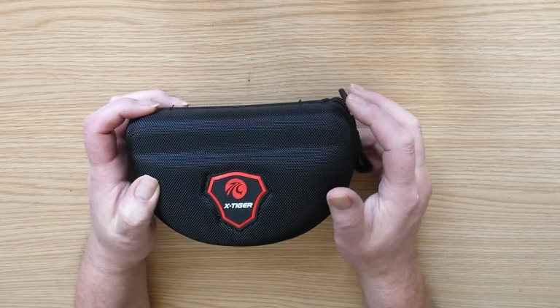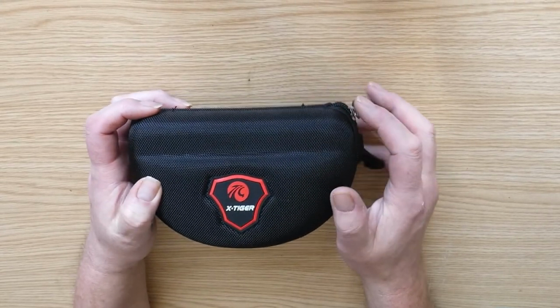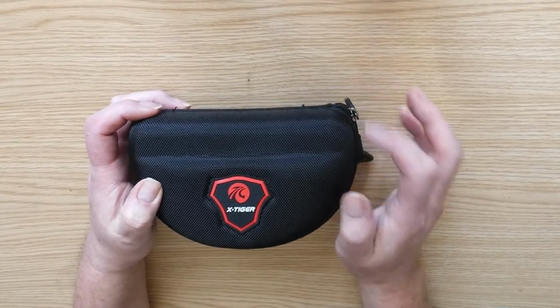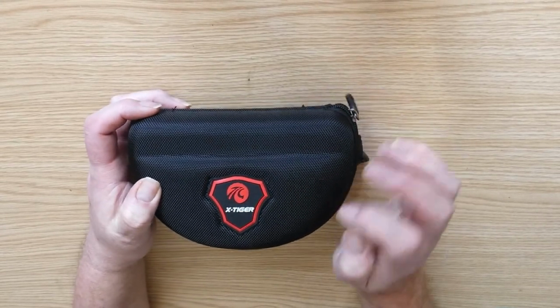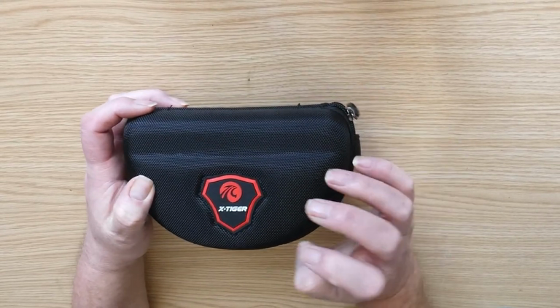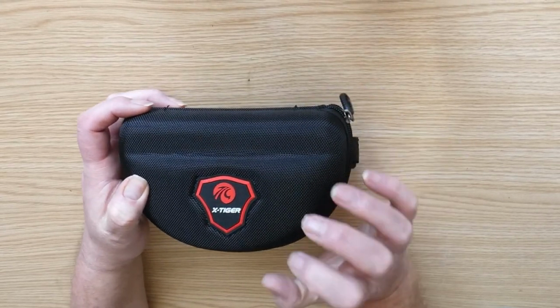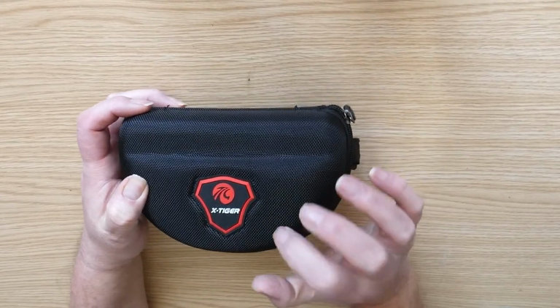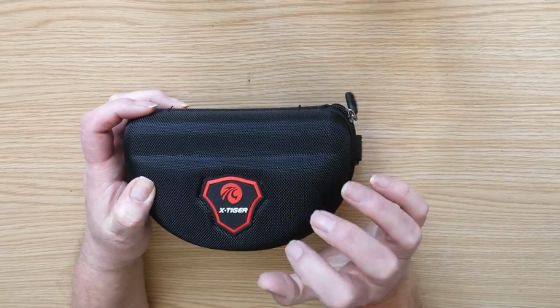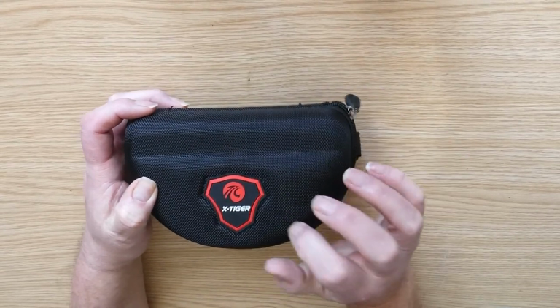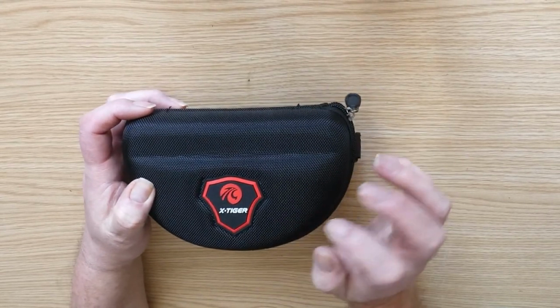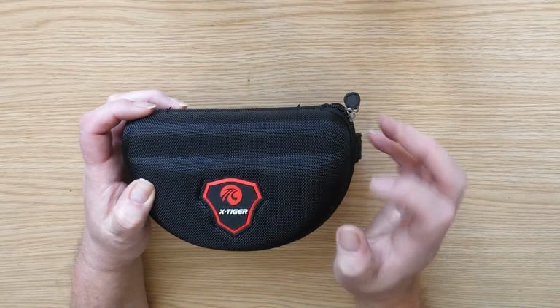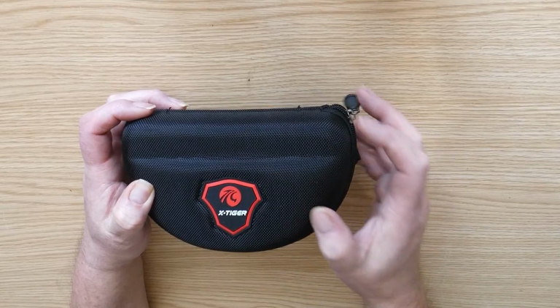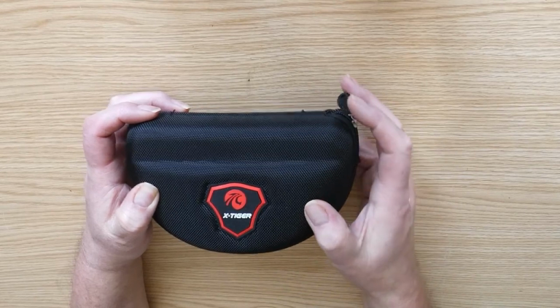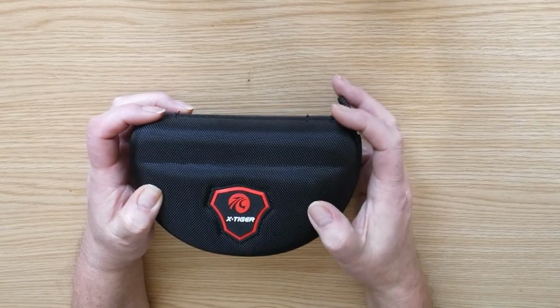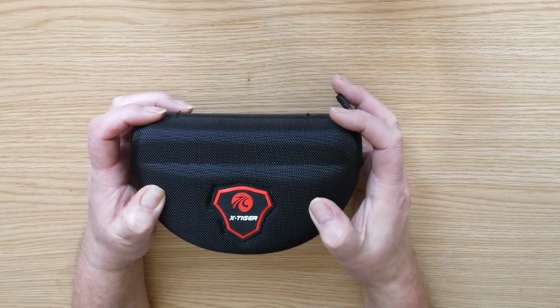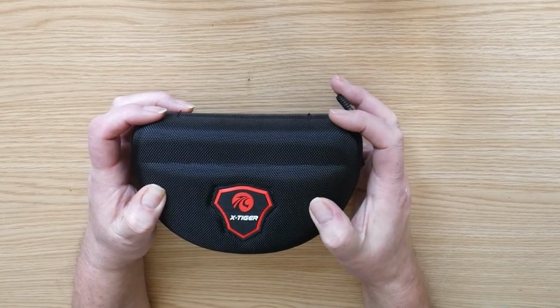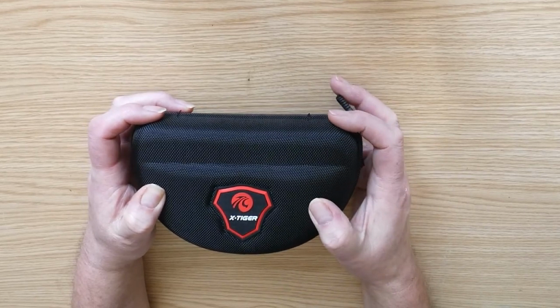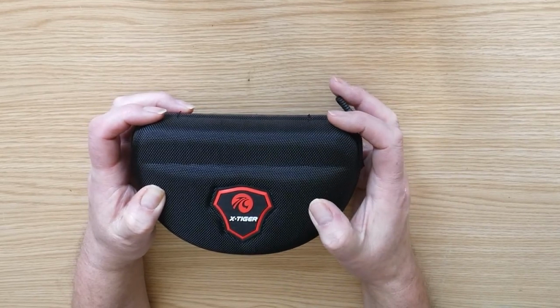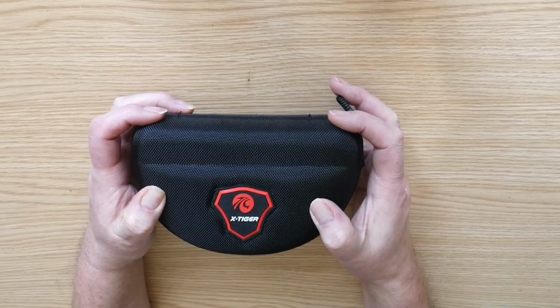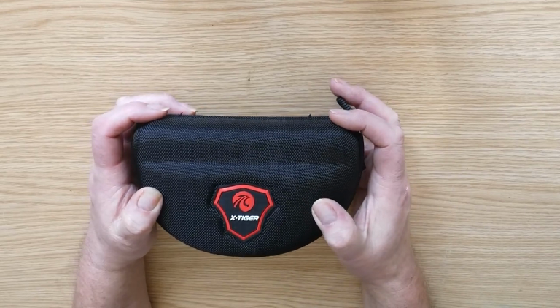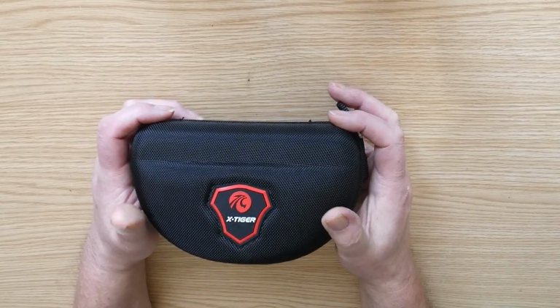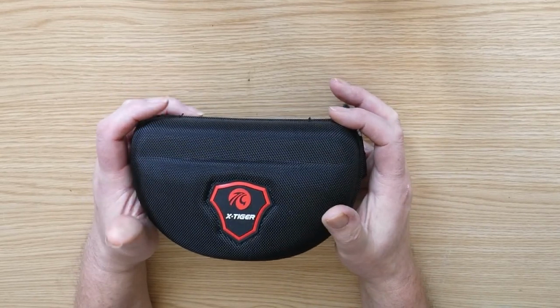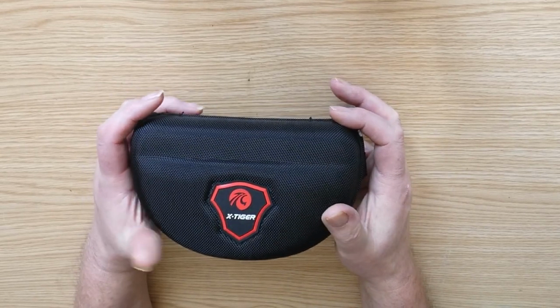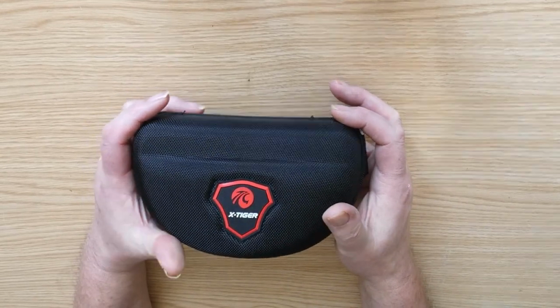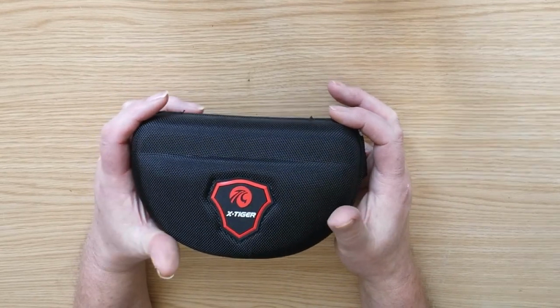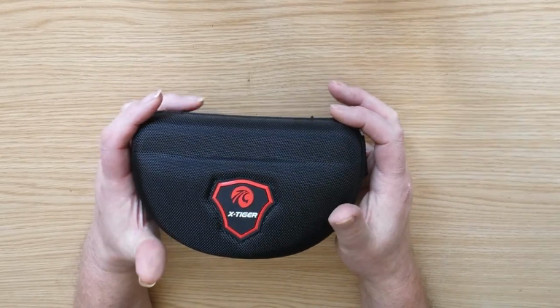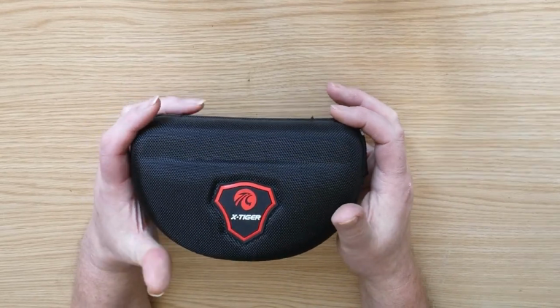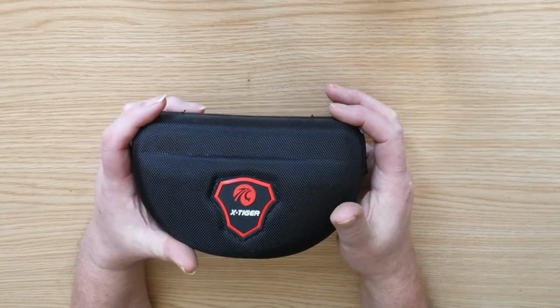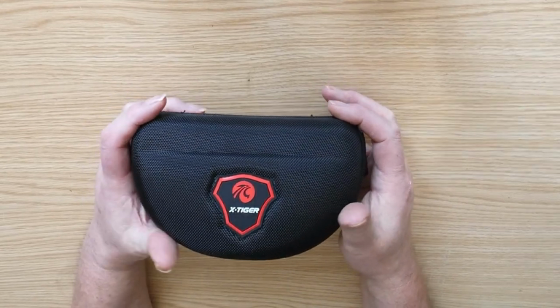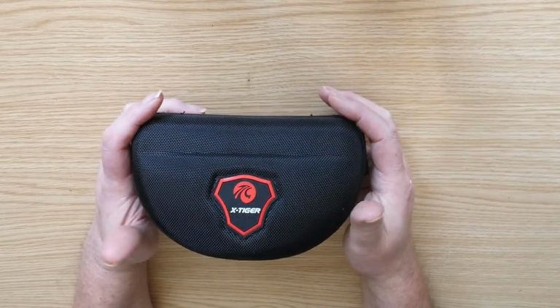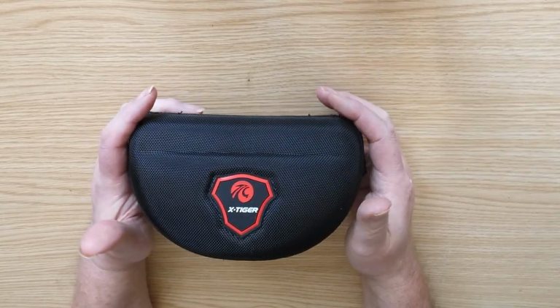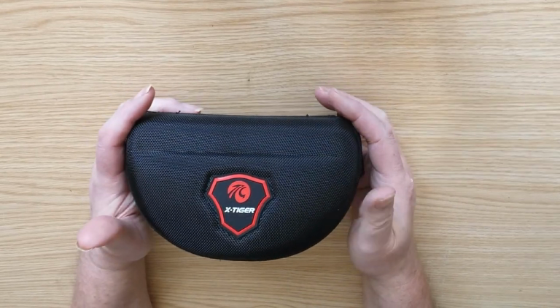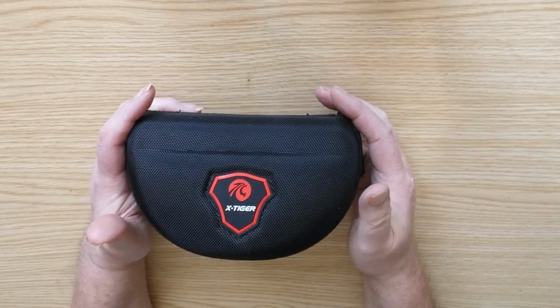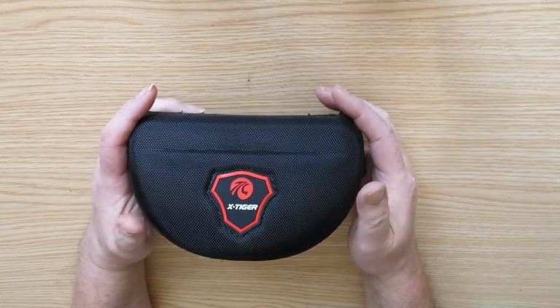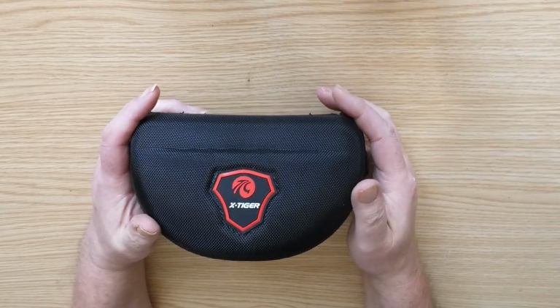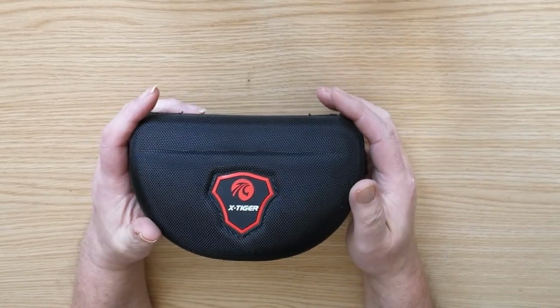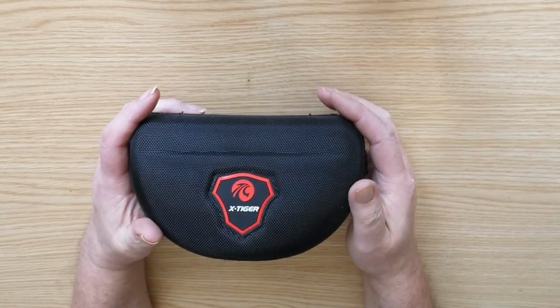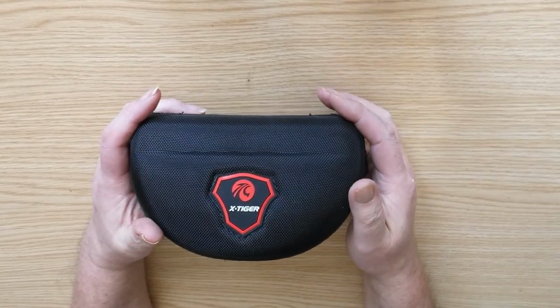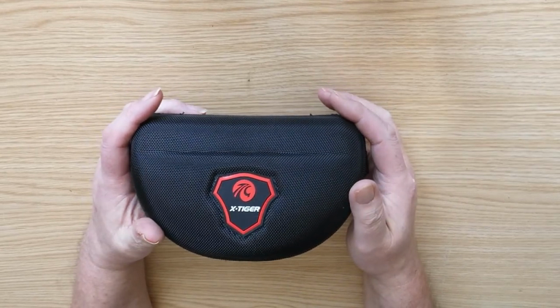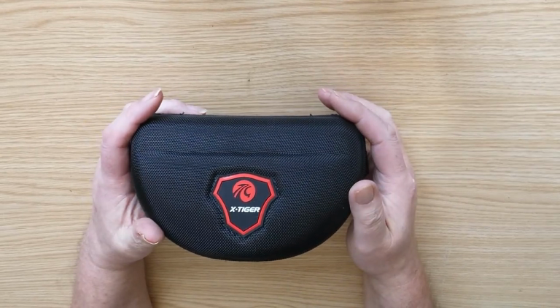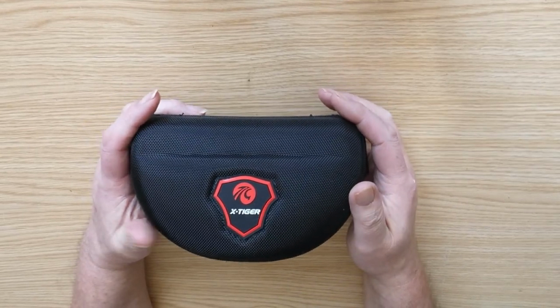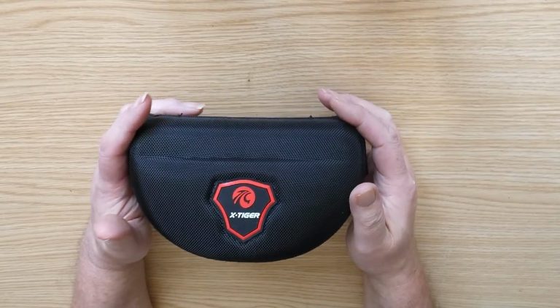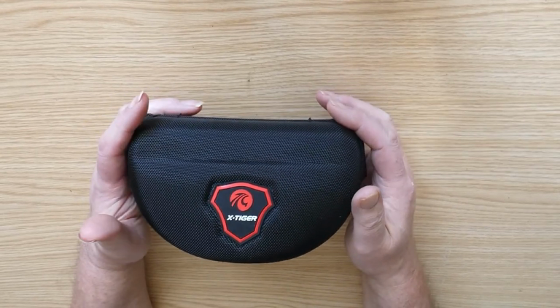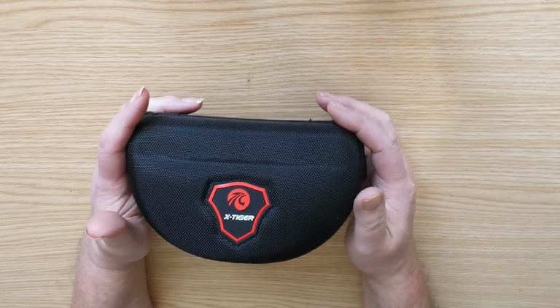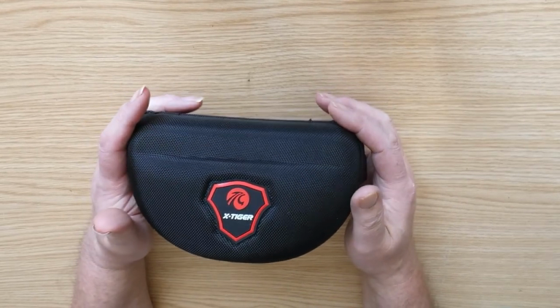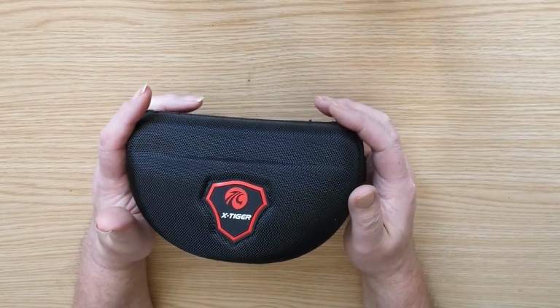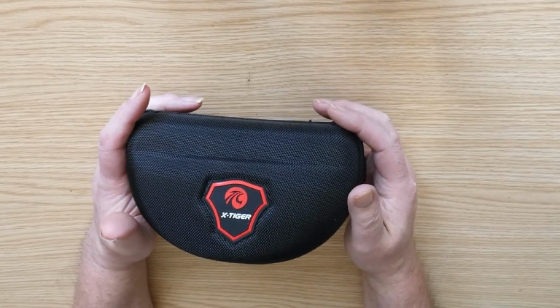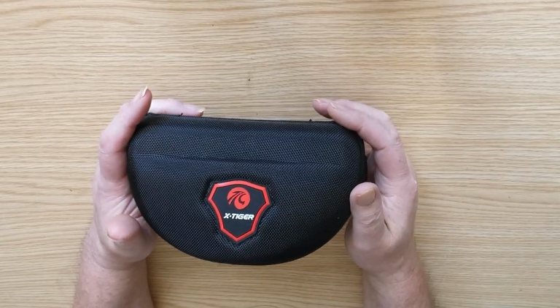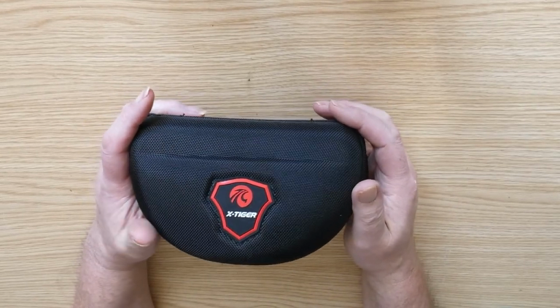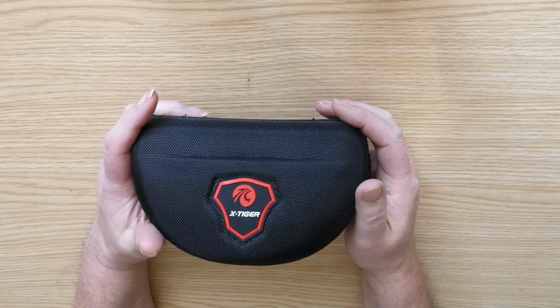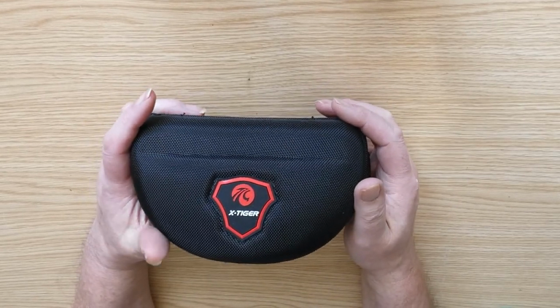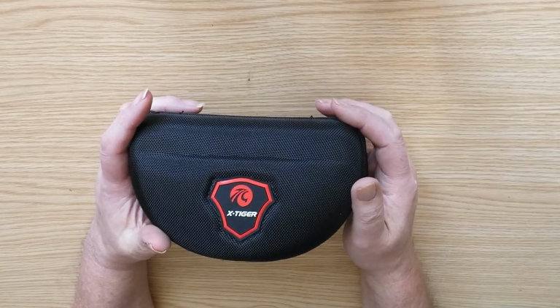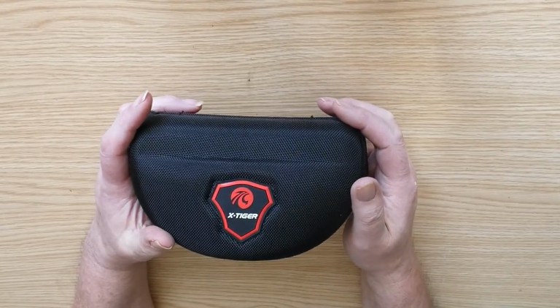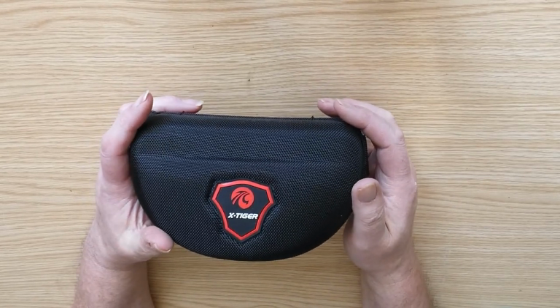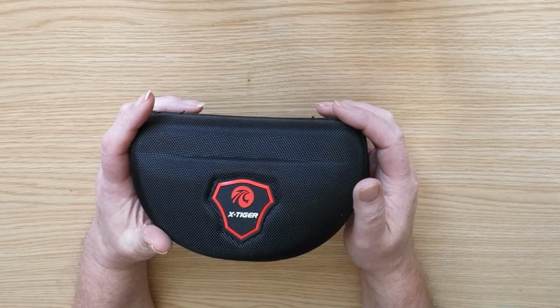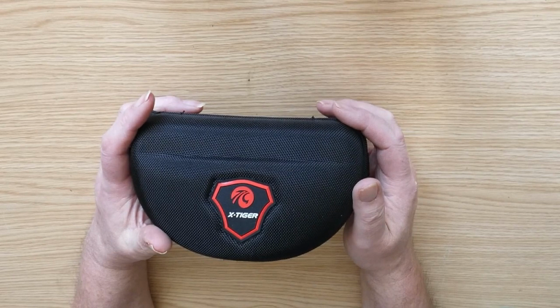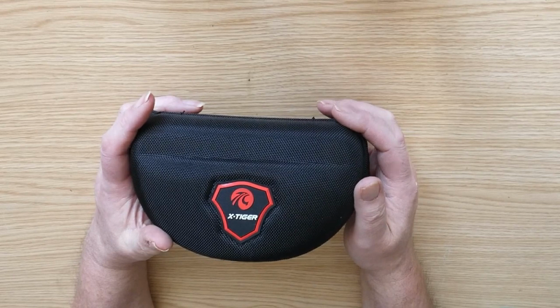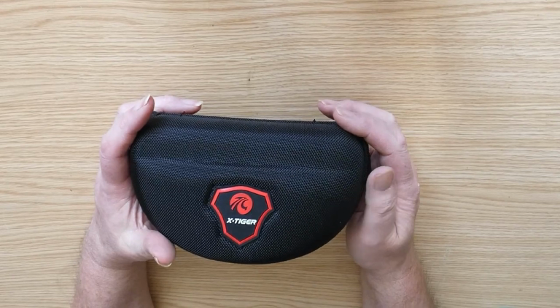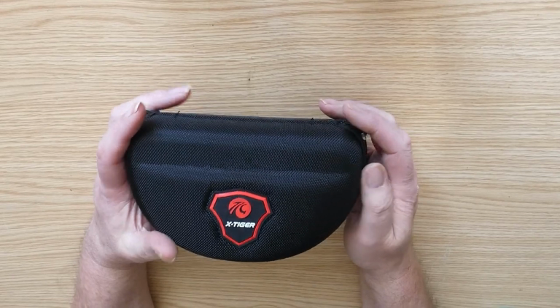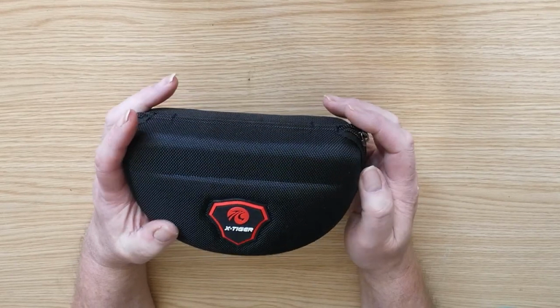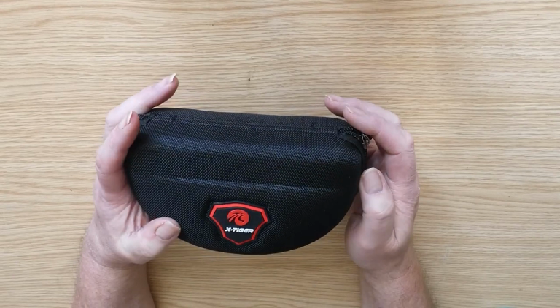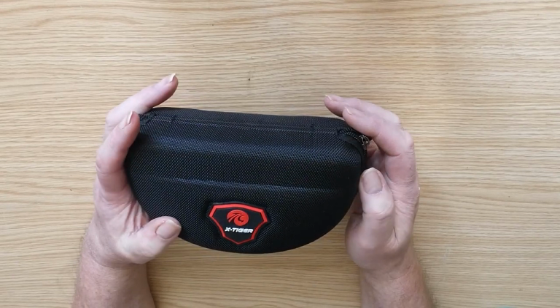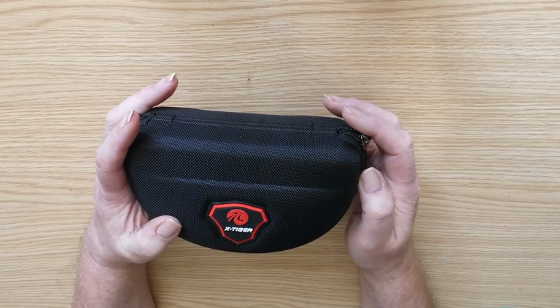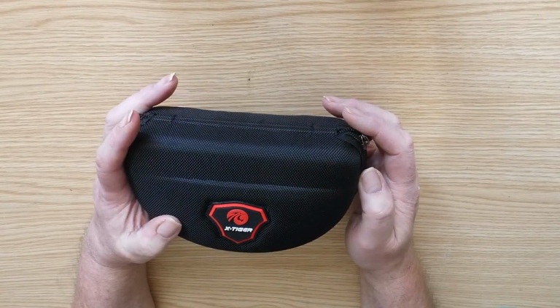Nice hard sturdy casing, as you'd expect most of these cycling glasses to come in nowadays.